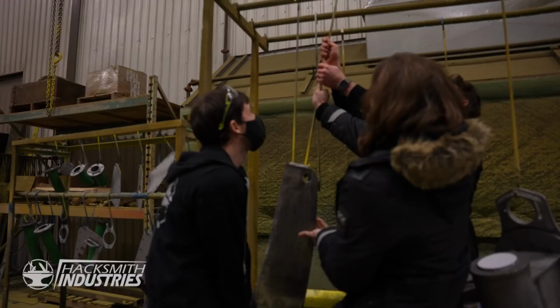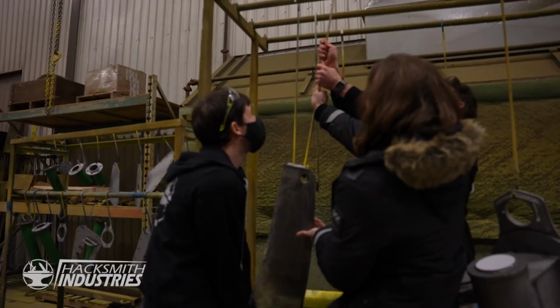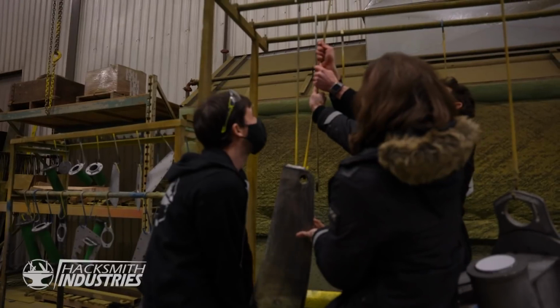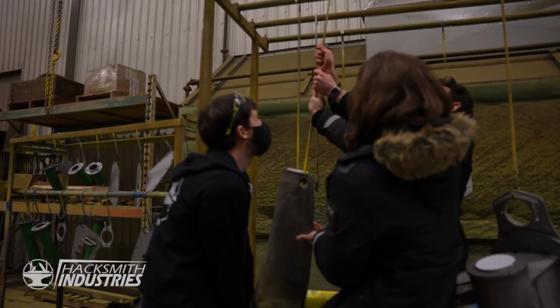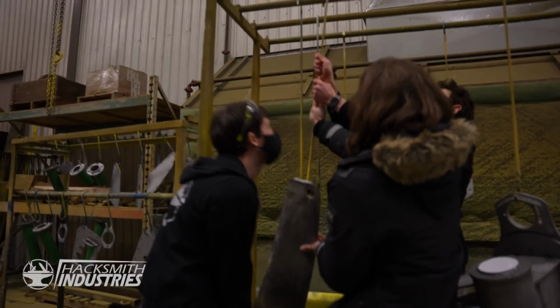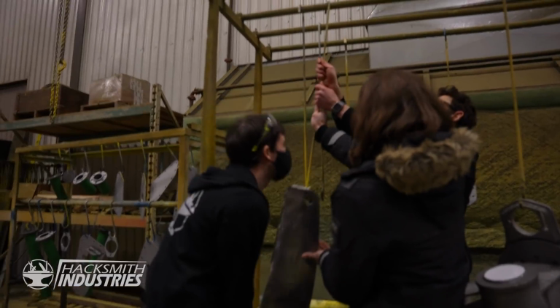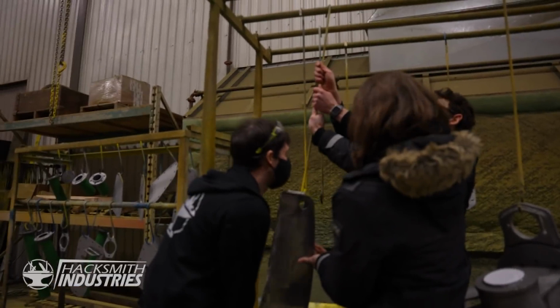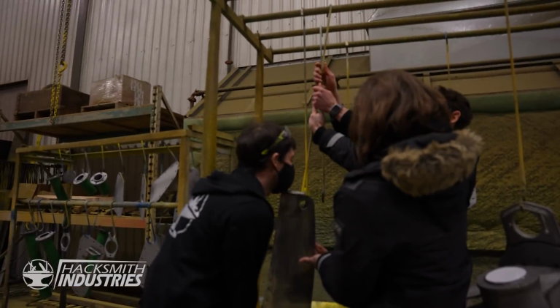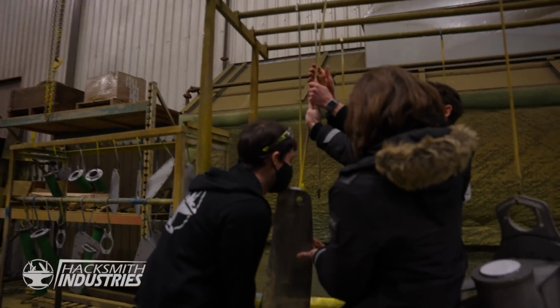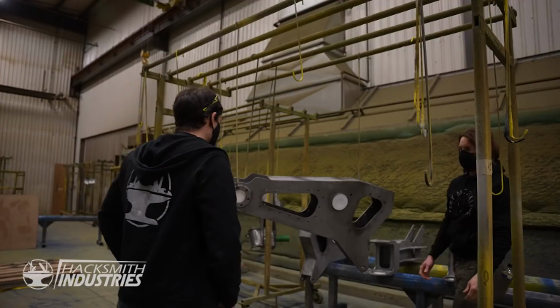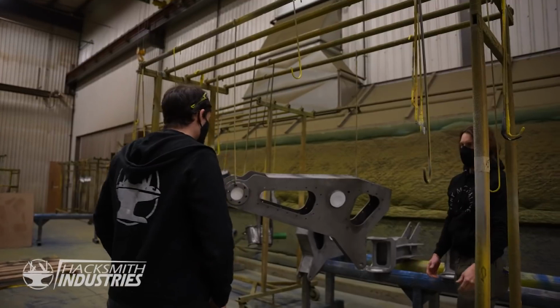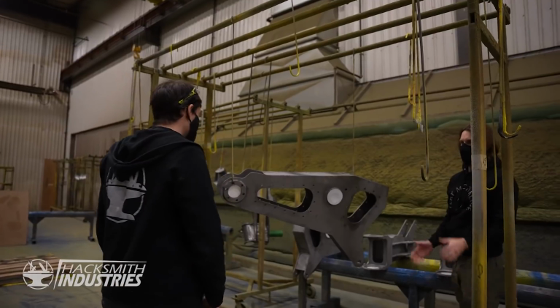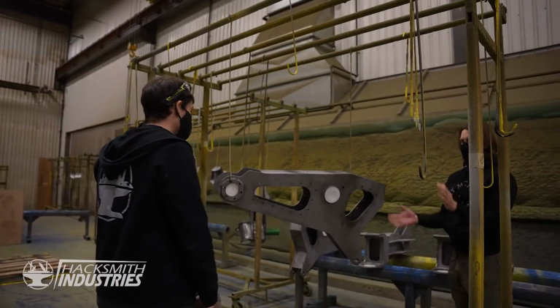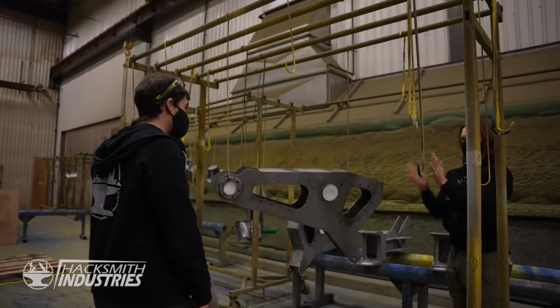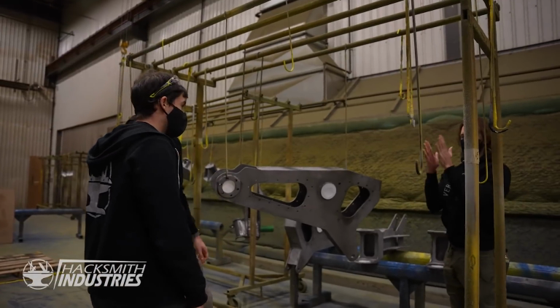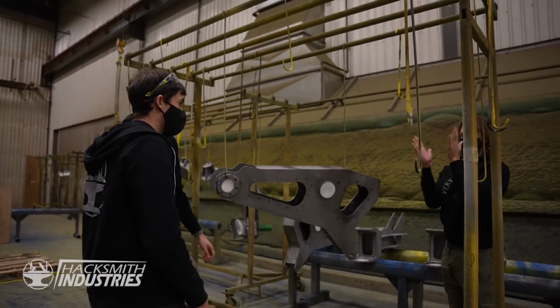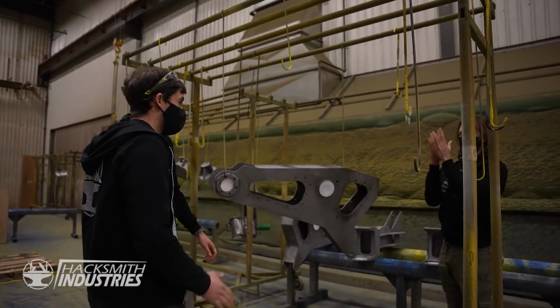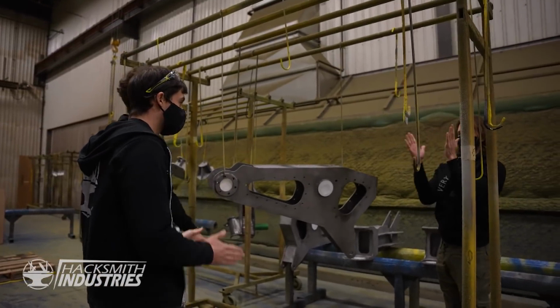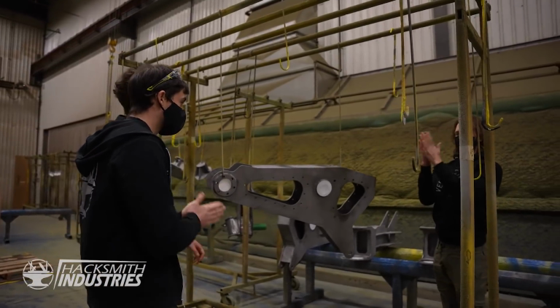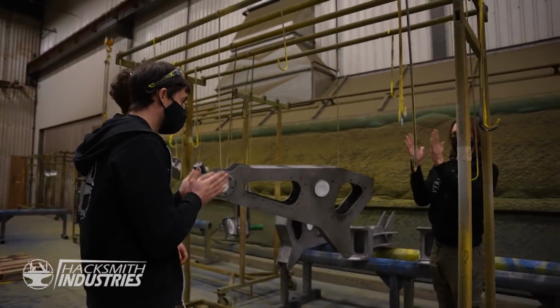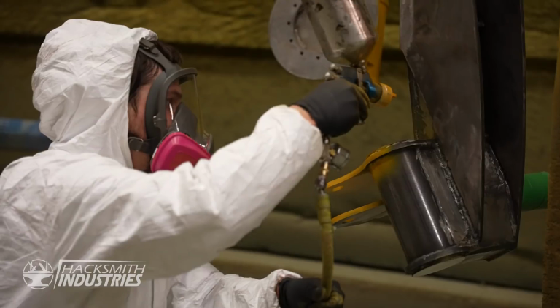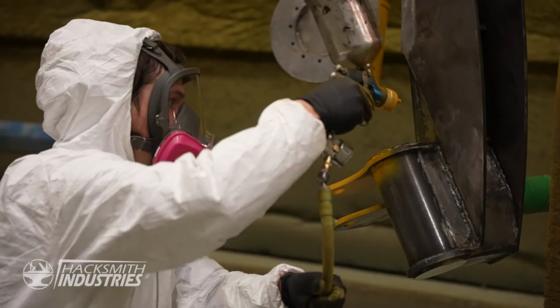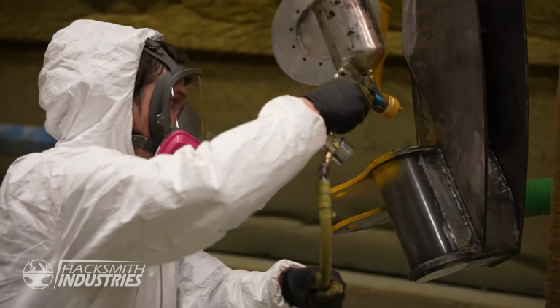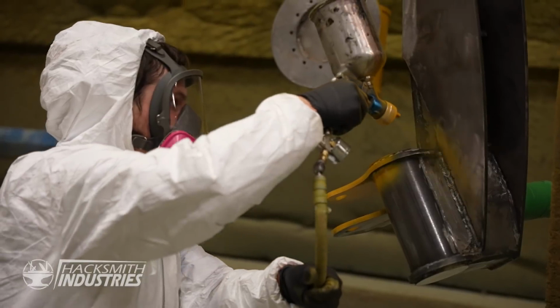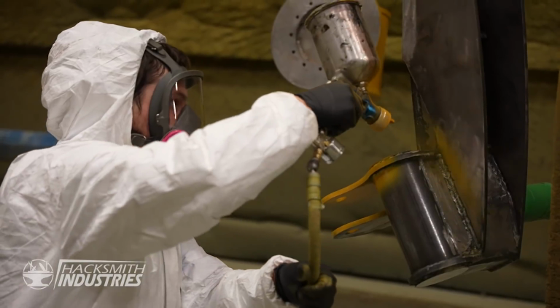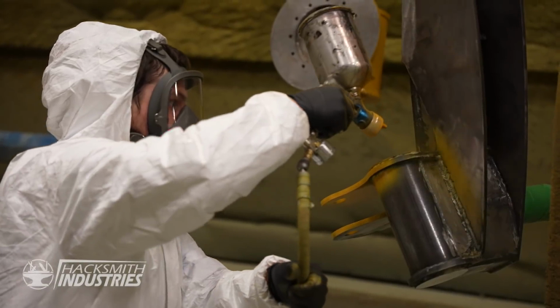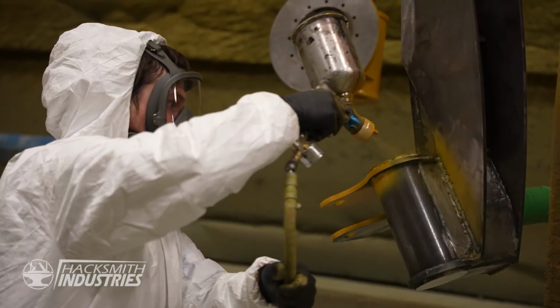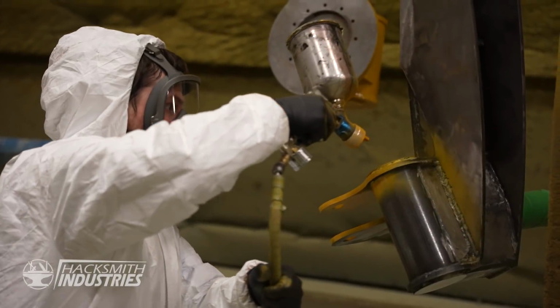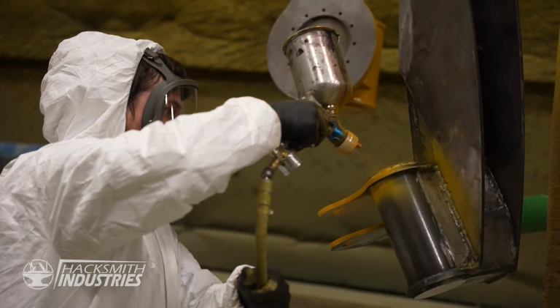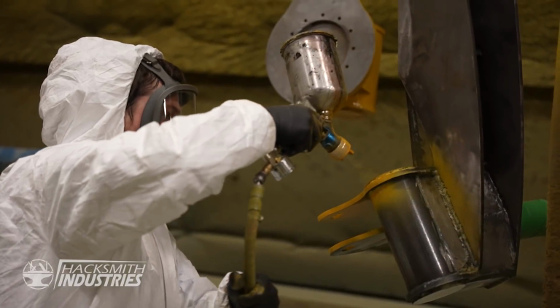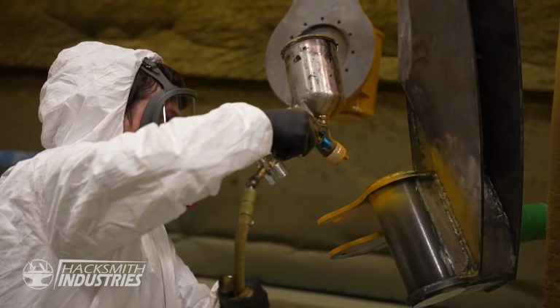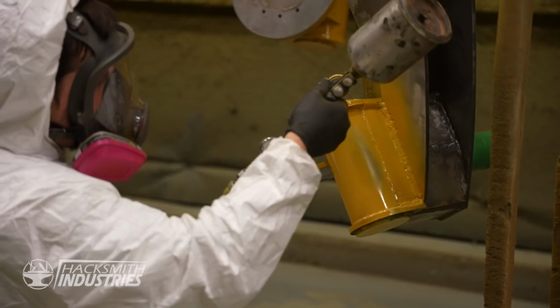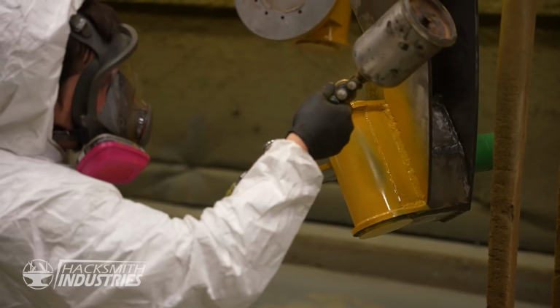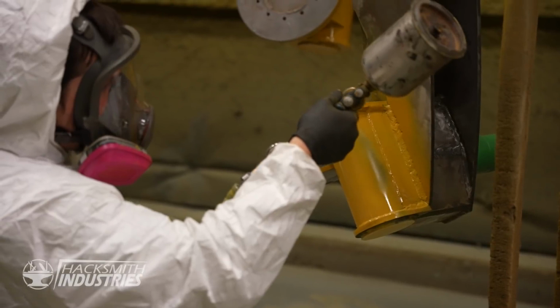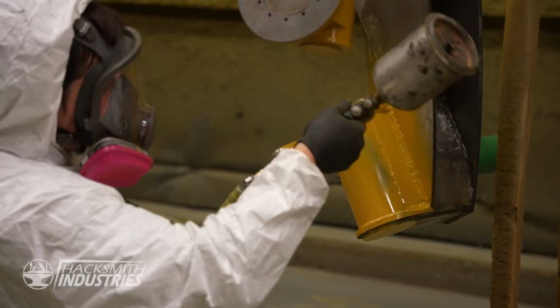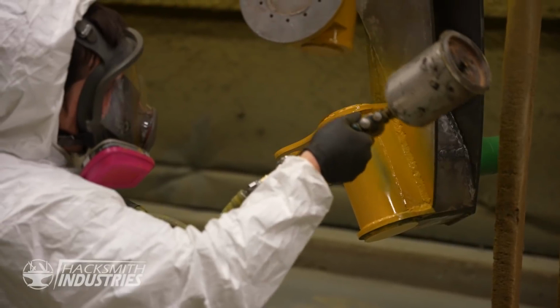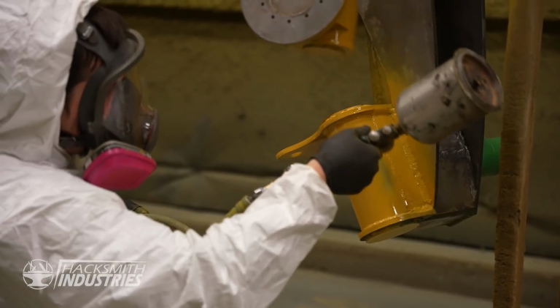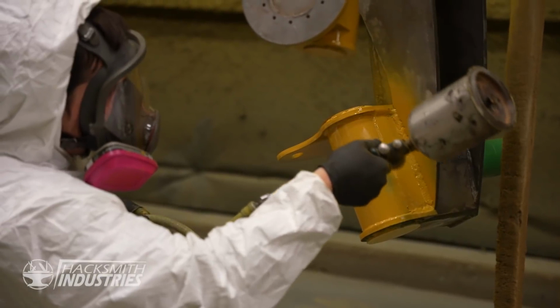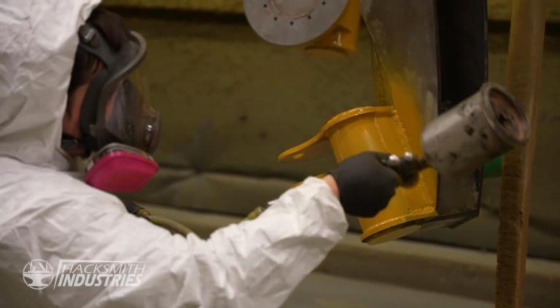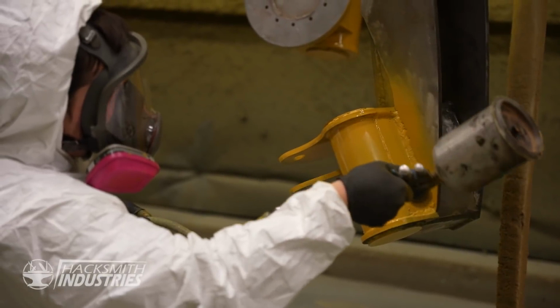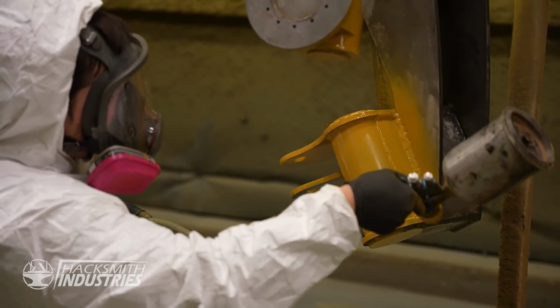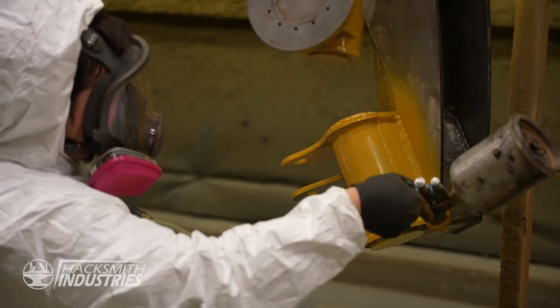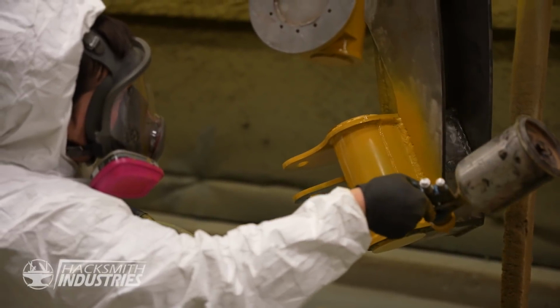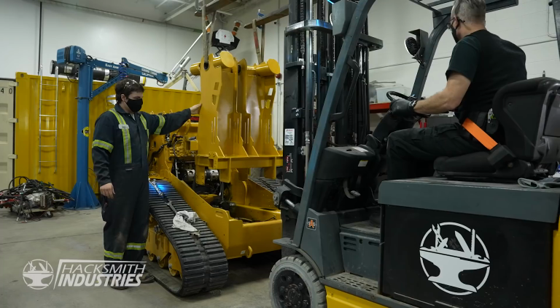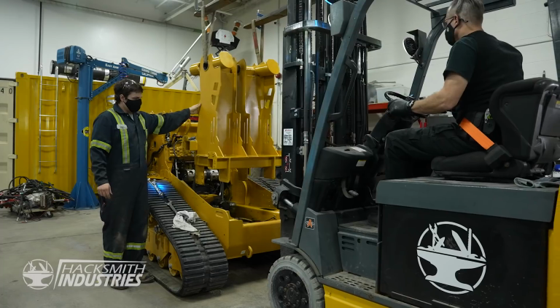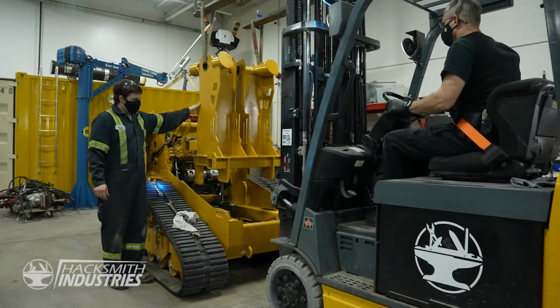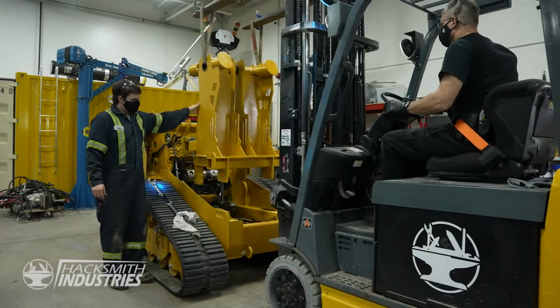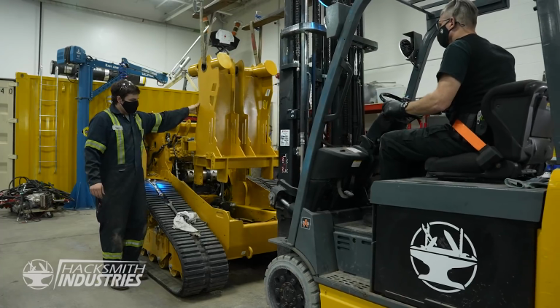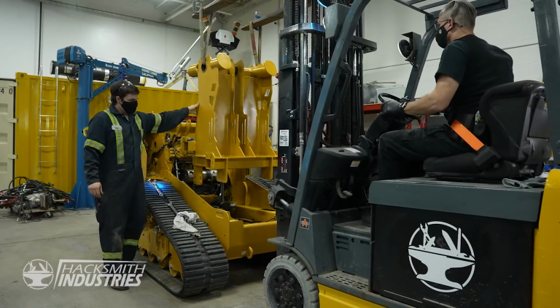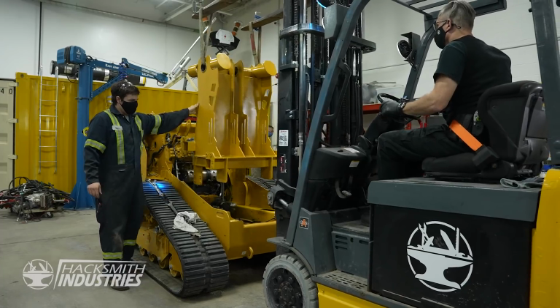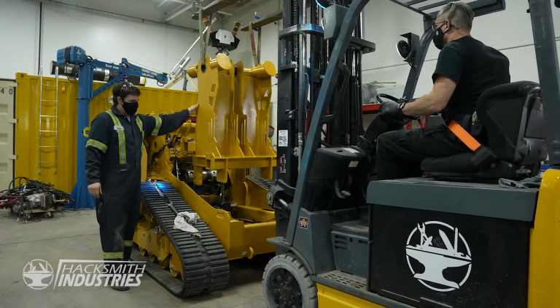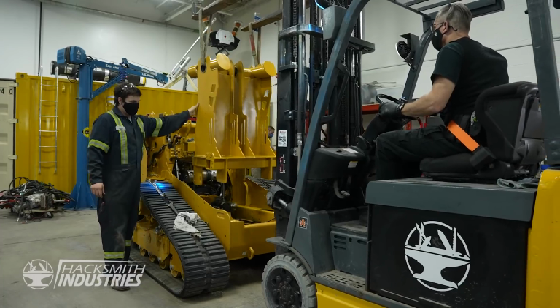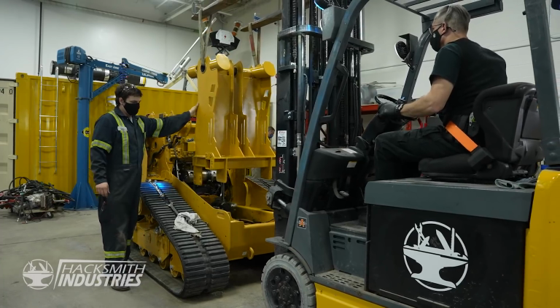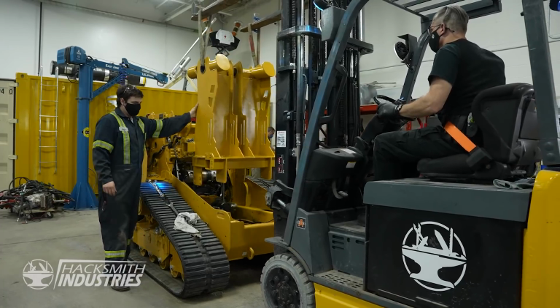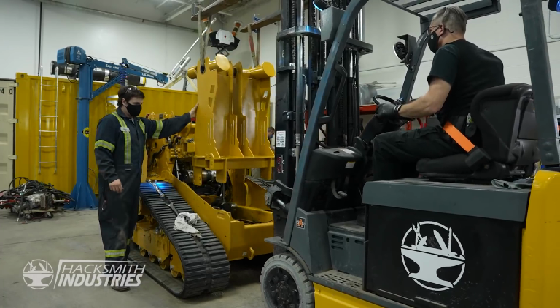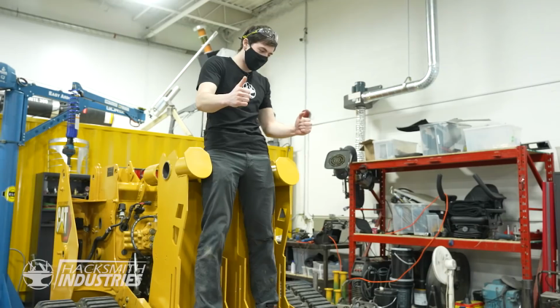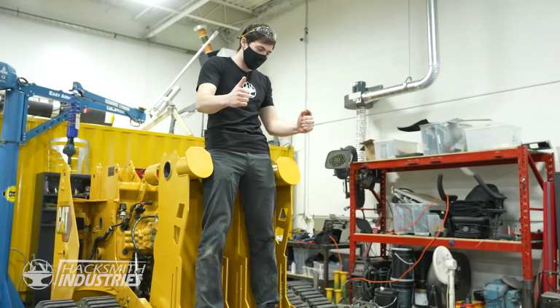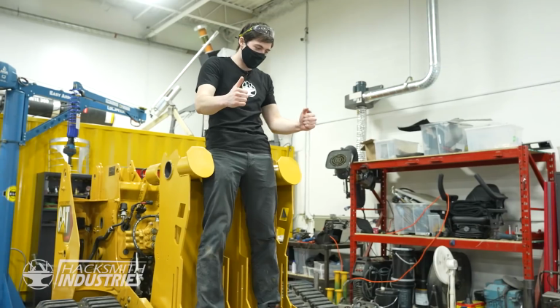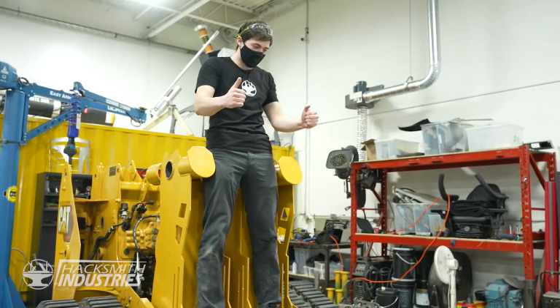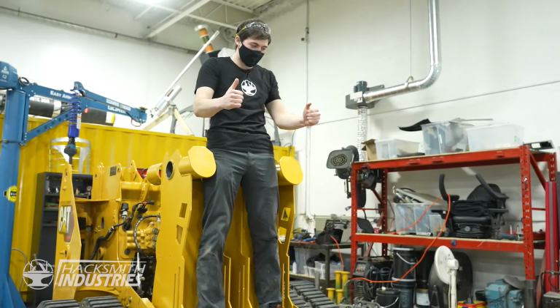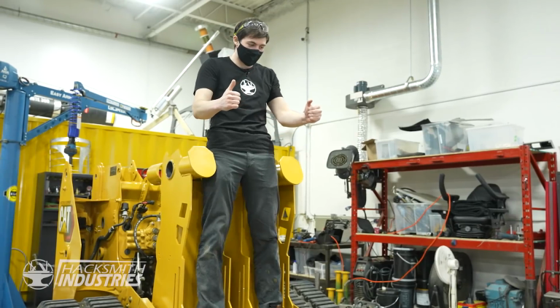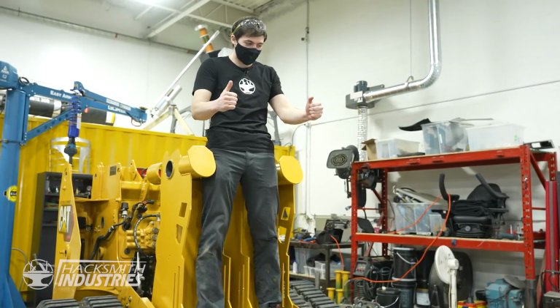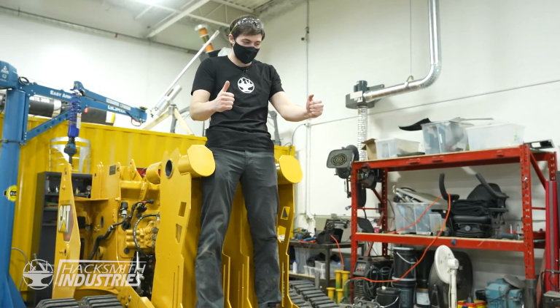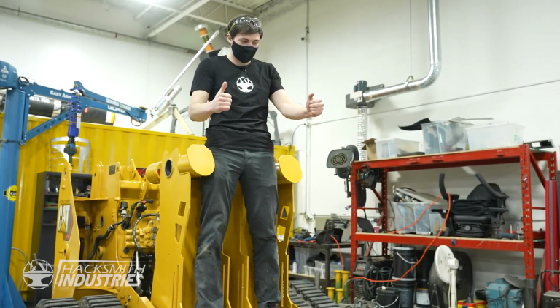In this video, we'll see the culmination of all of our work and see this thing stand tall for the very first time.